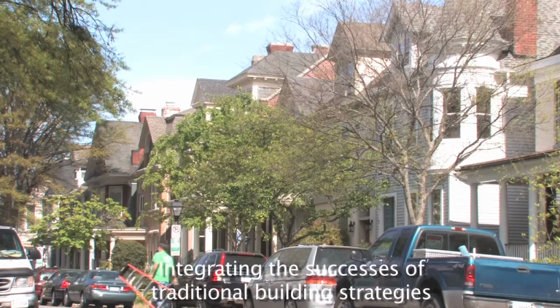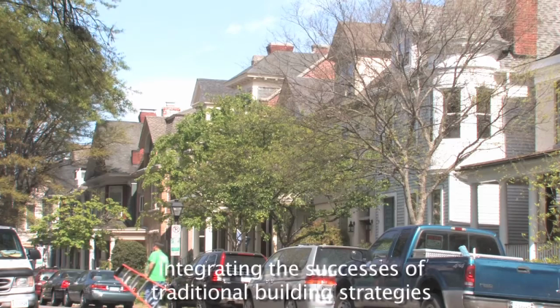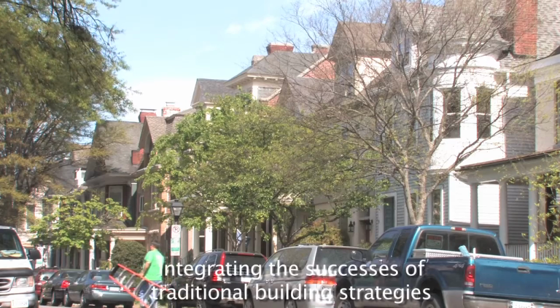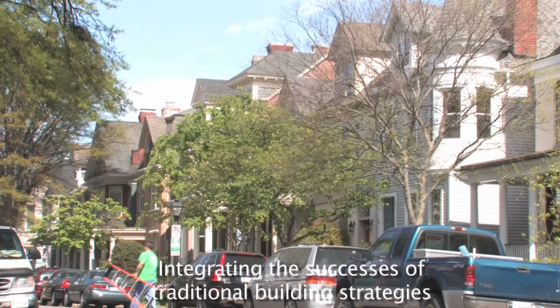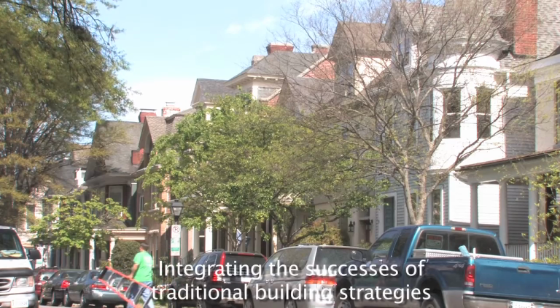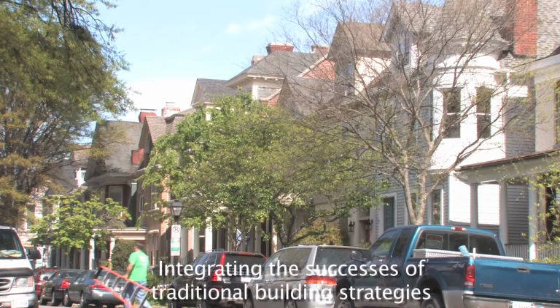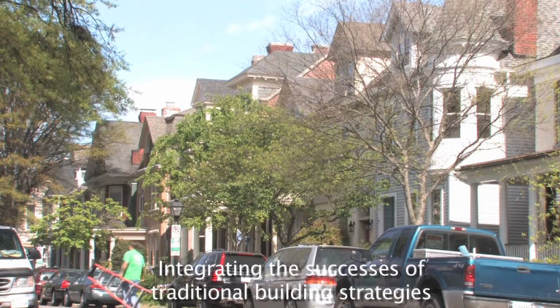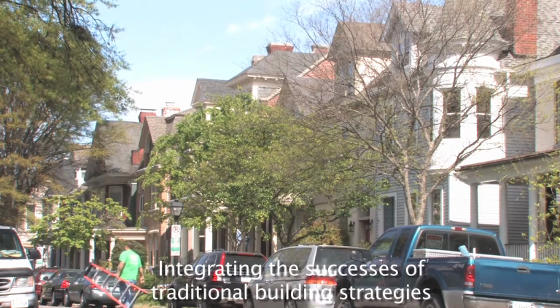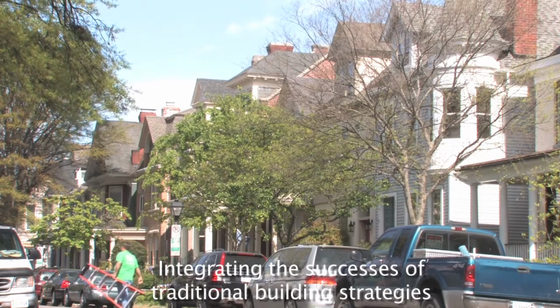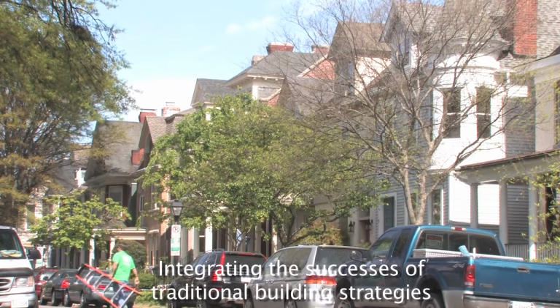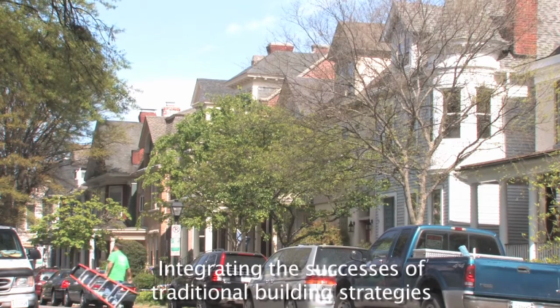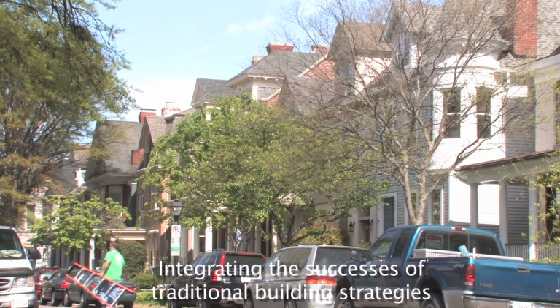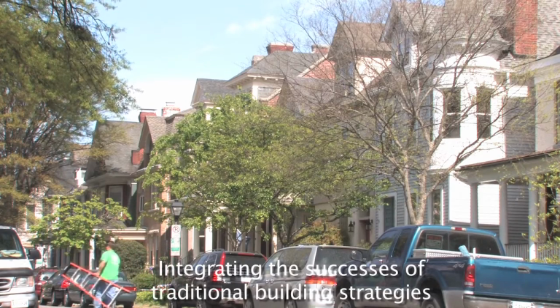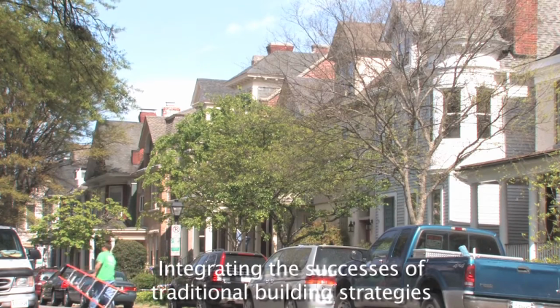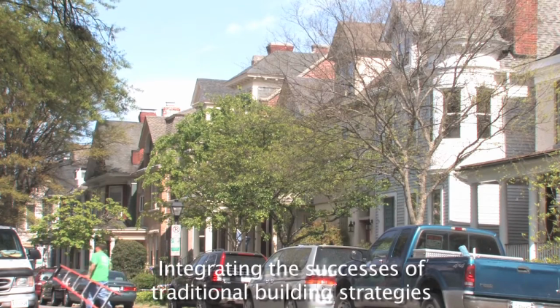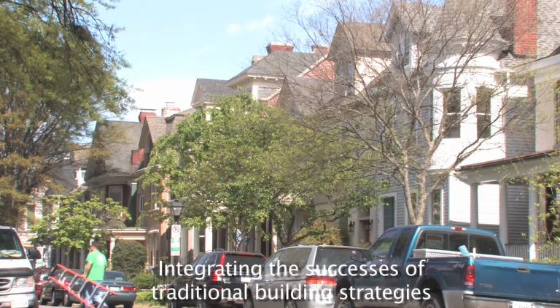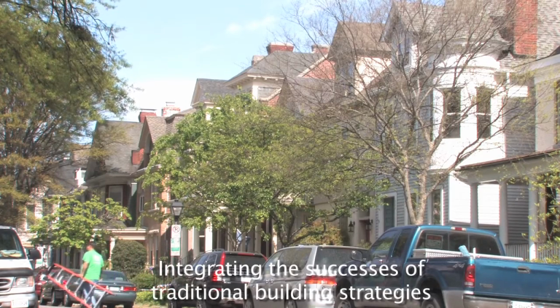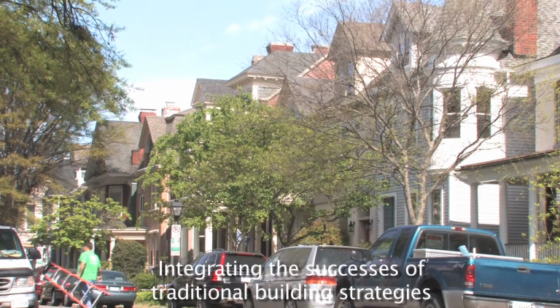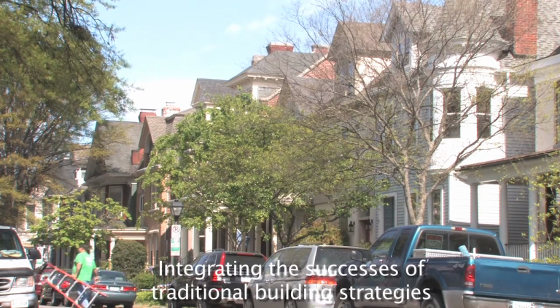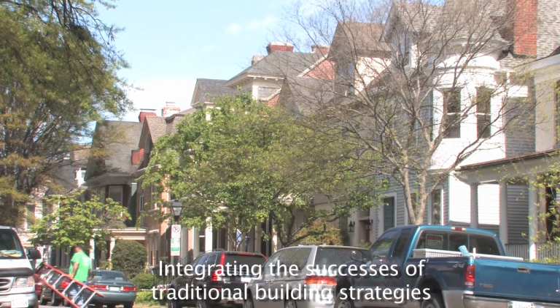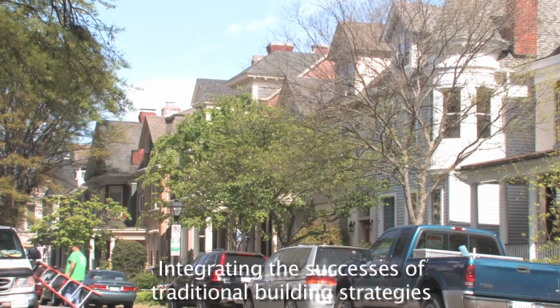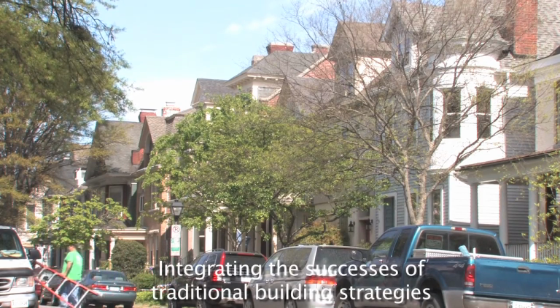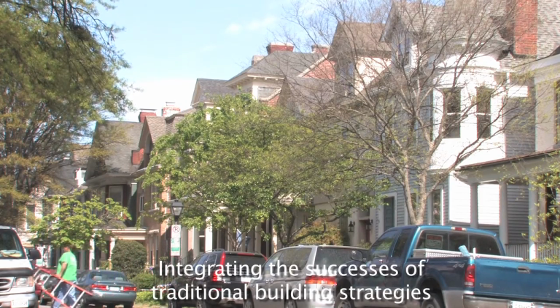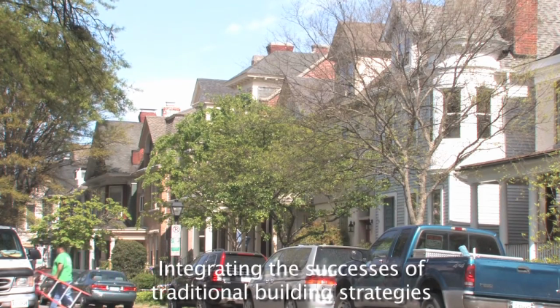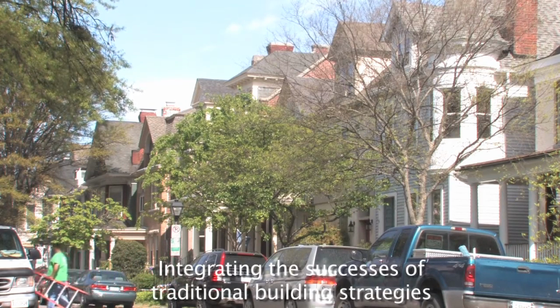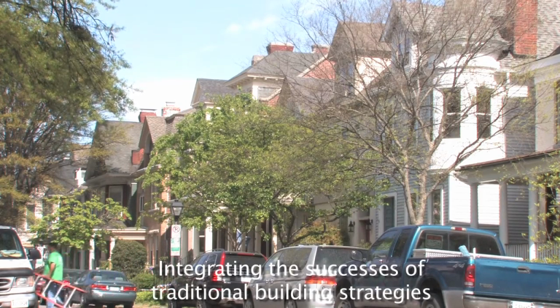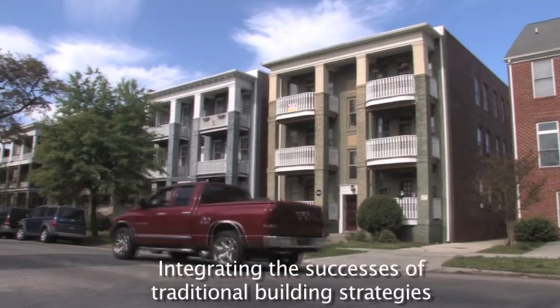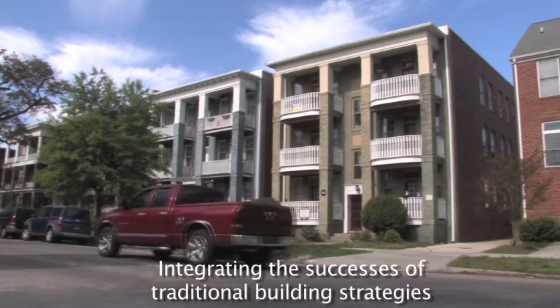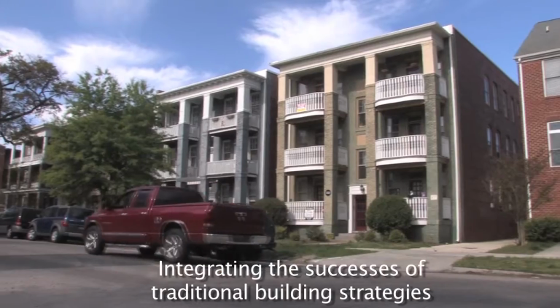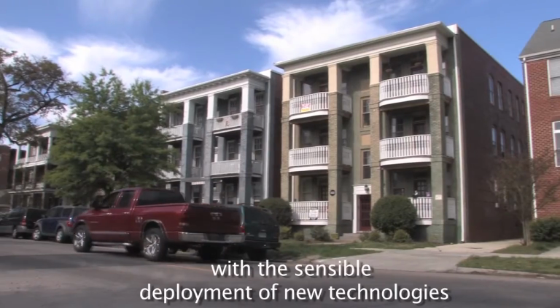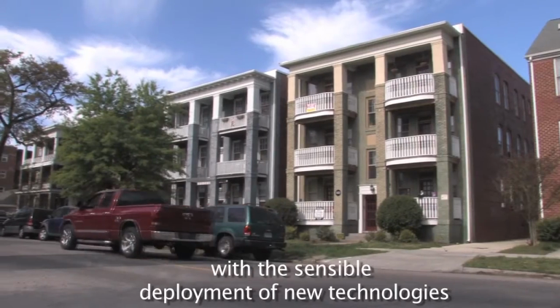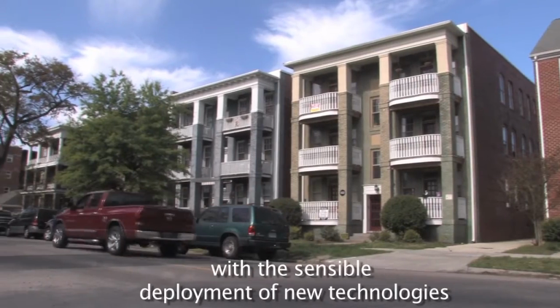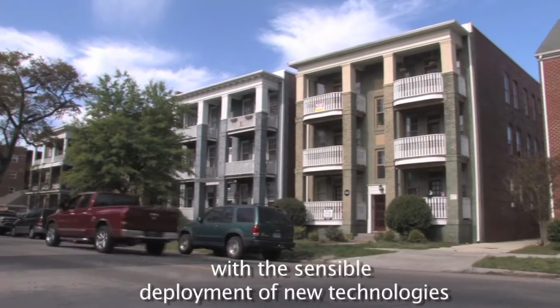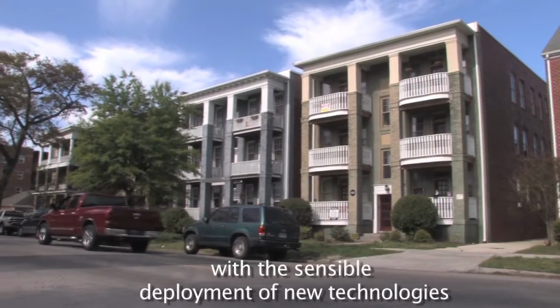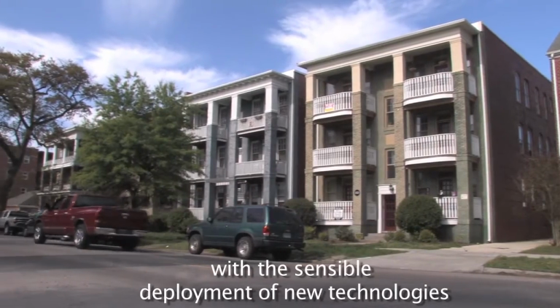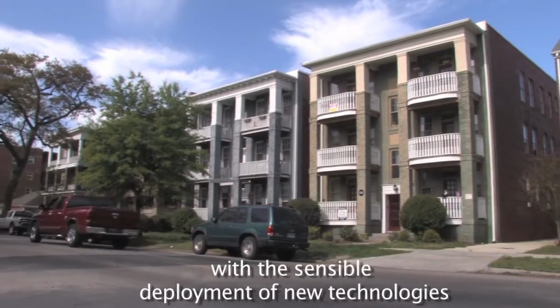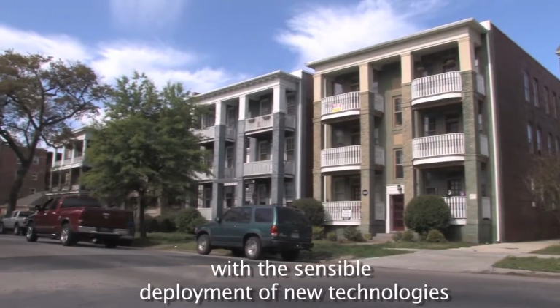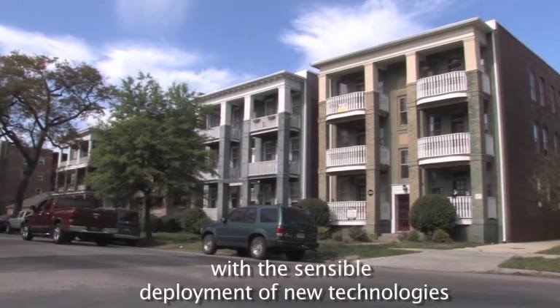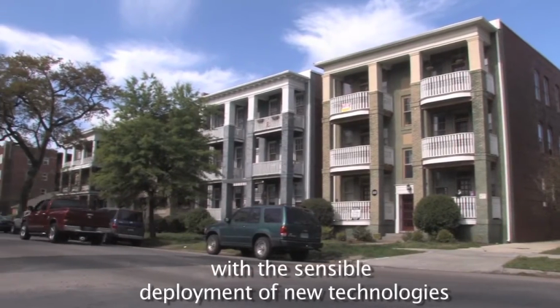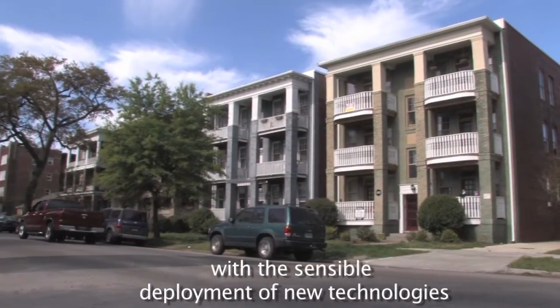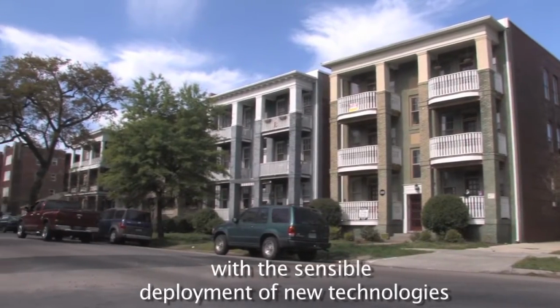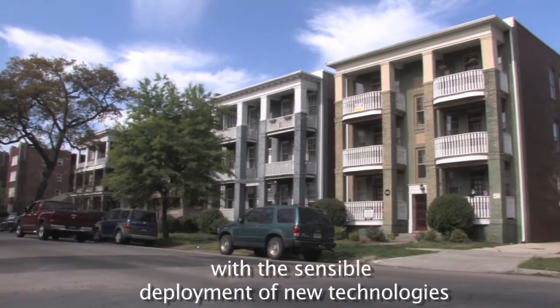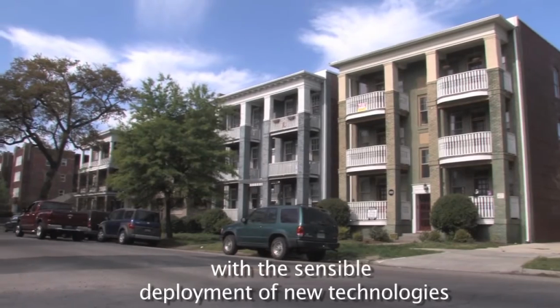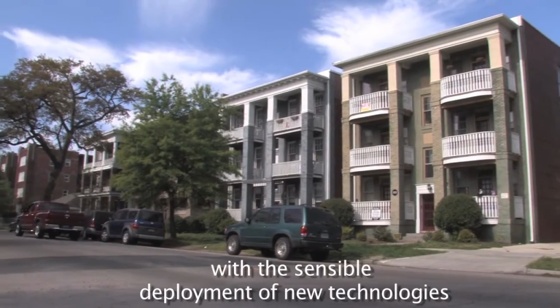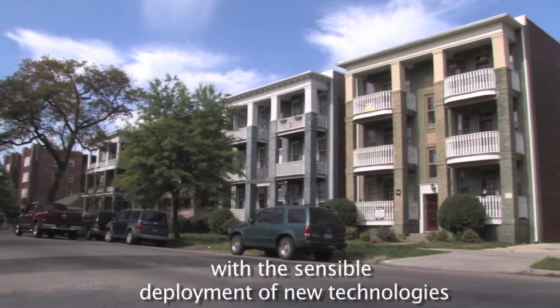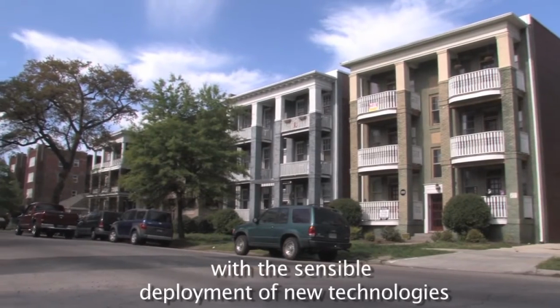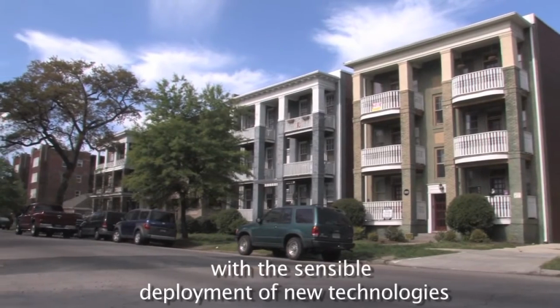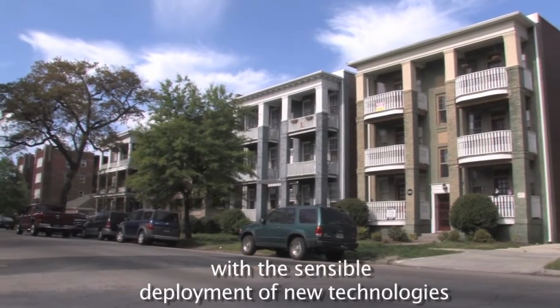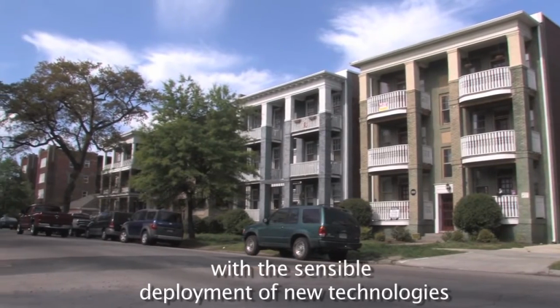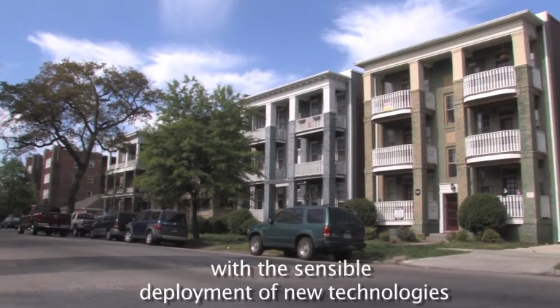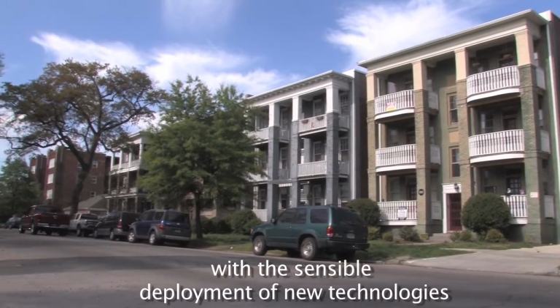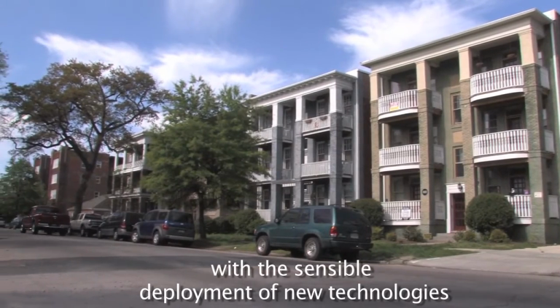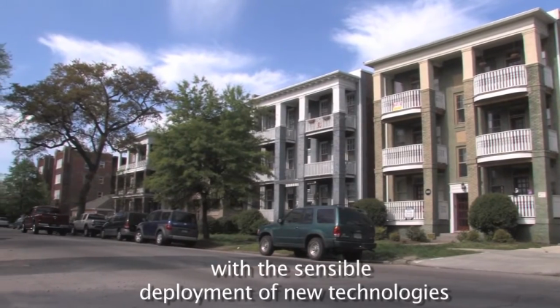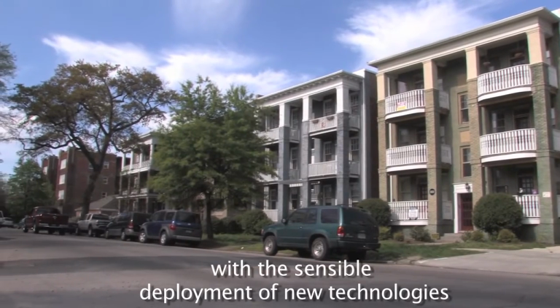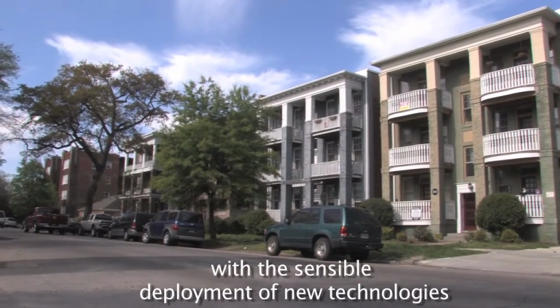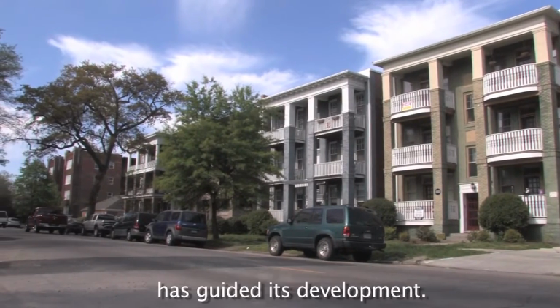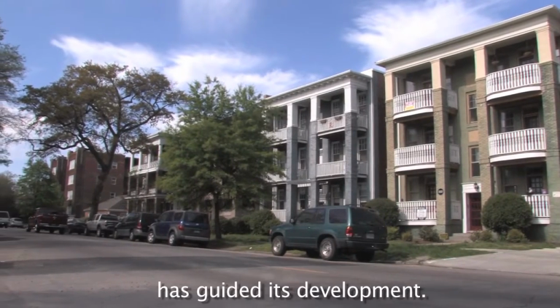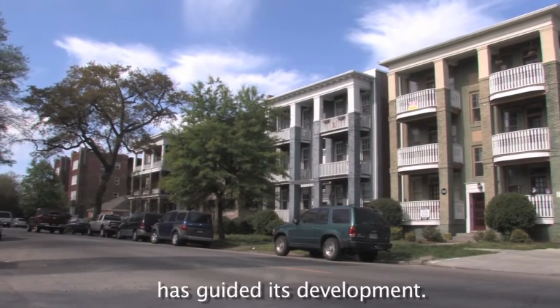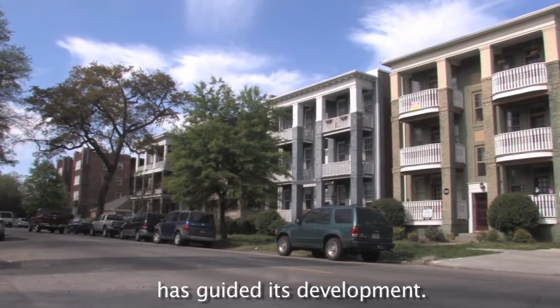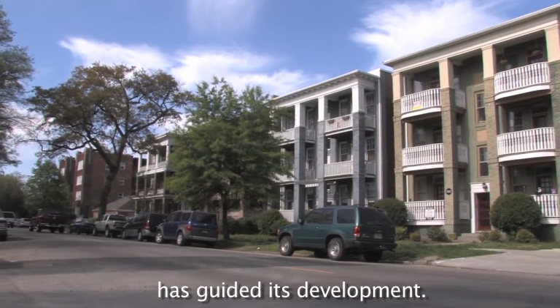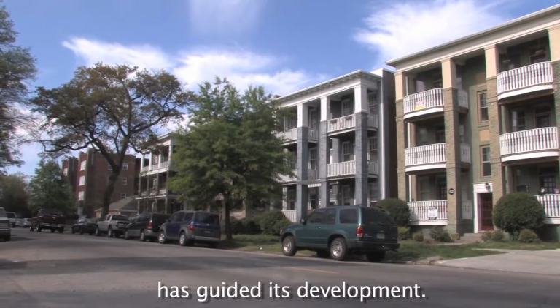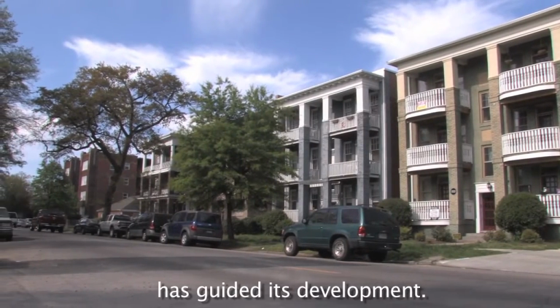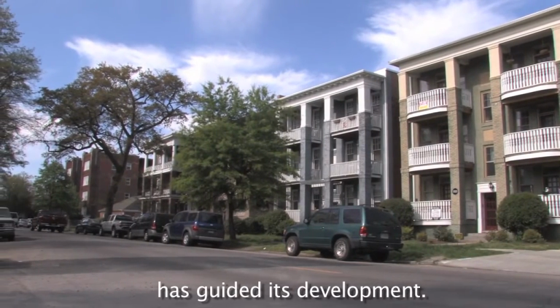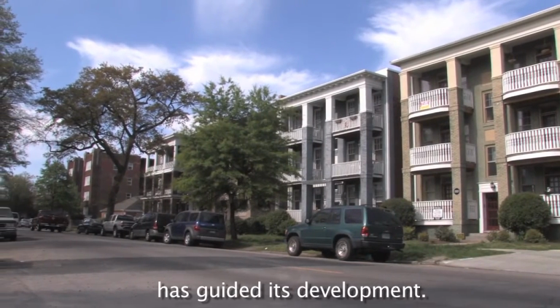Integrating the successes of traditional building strategies with the sensible deployment of new technologies has guided its development.